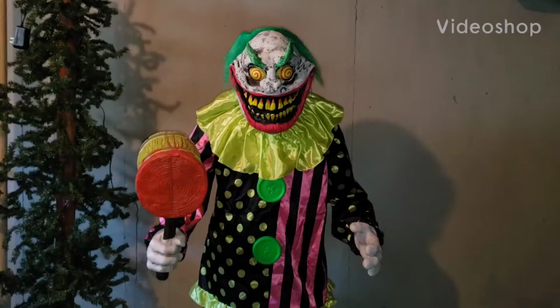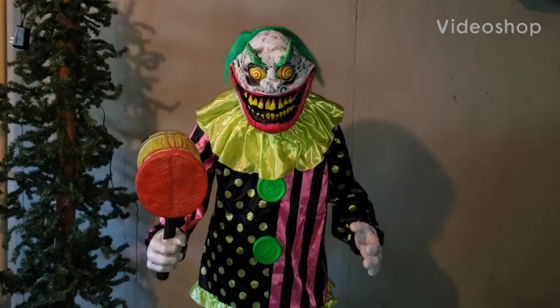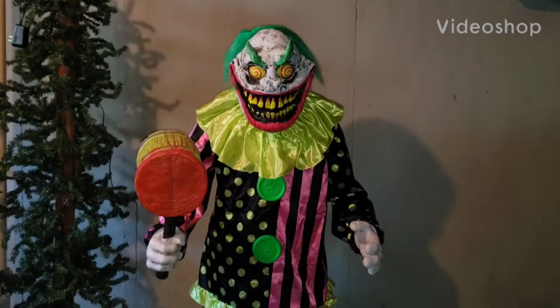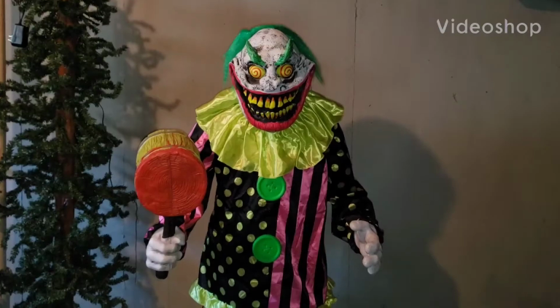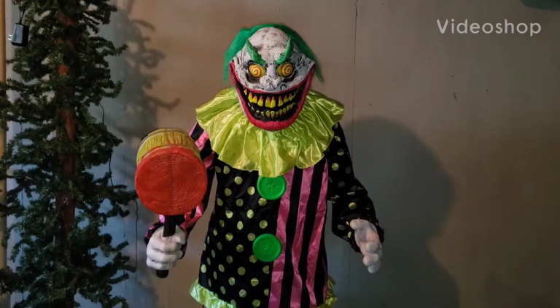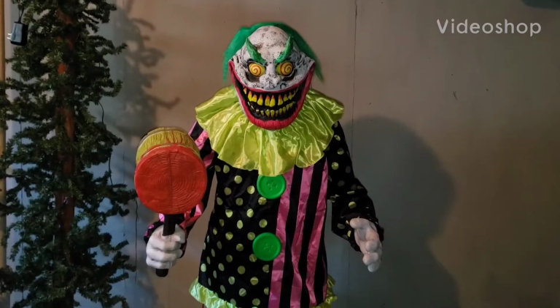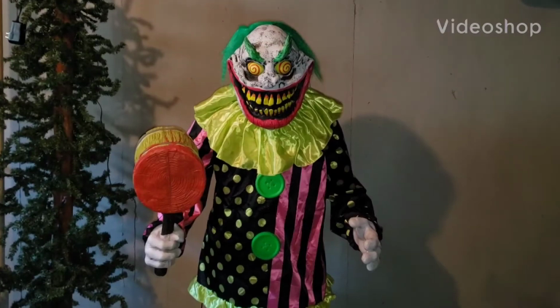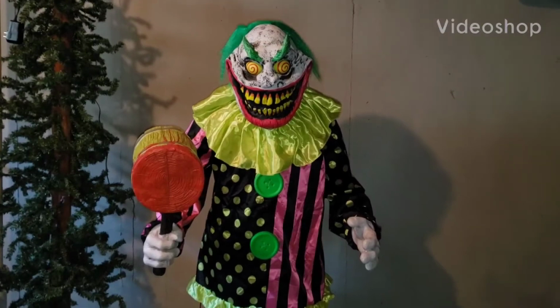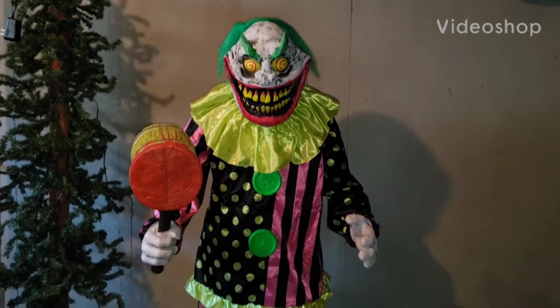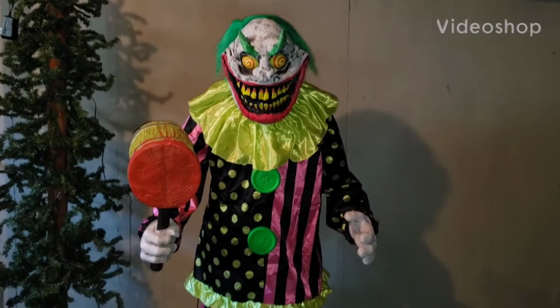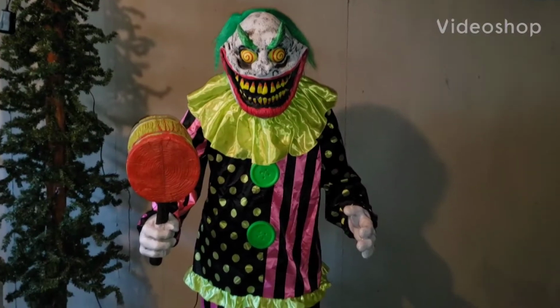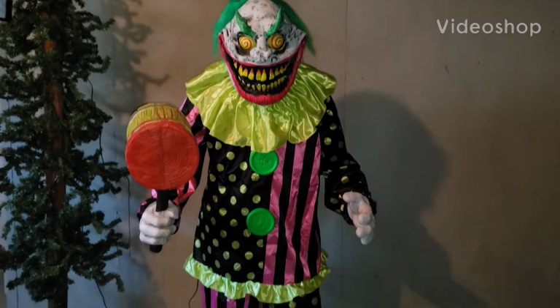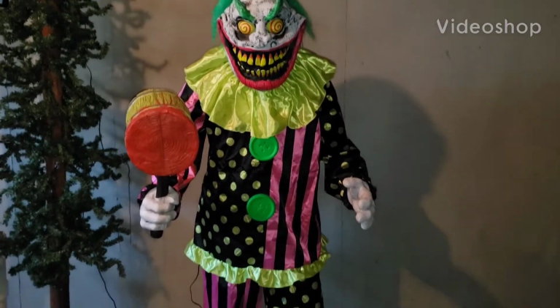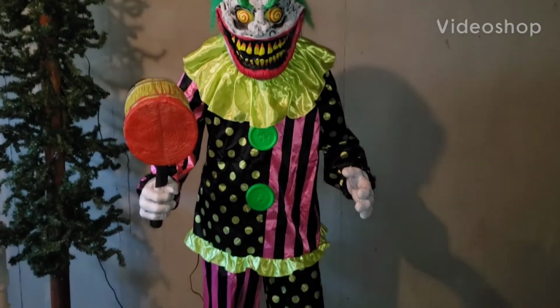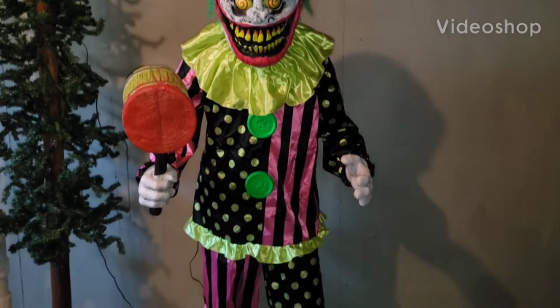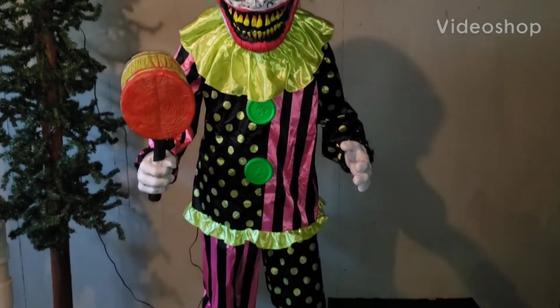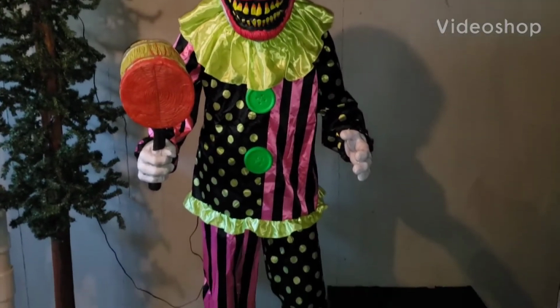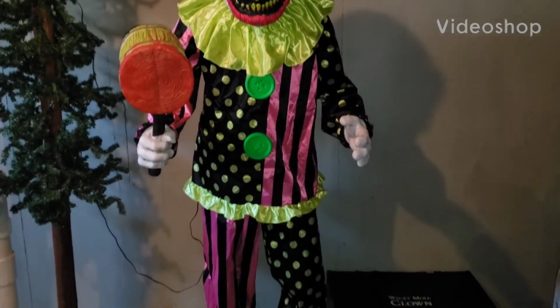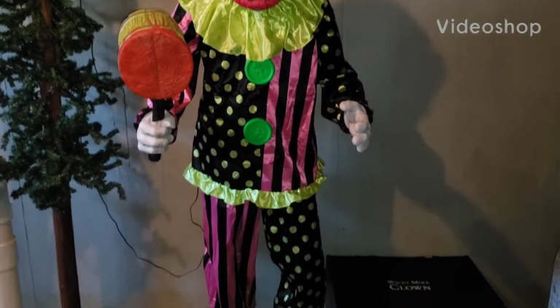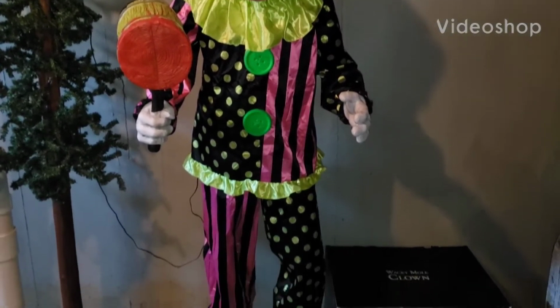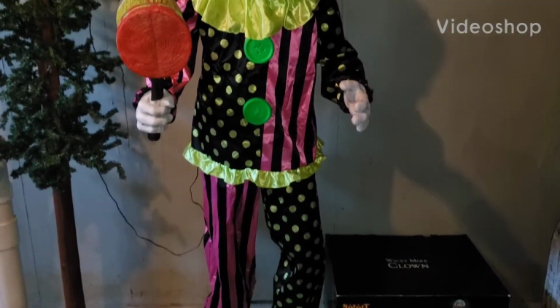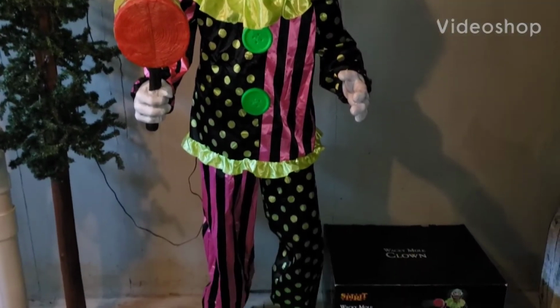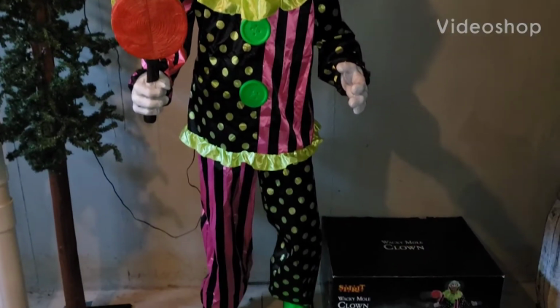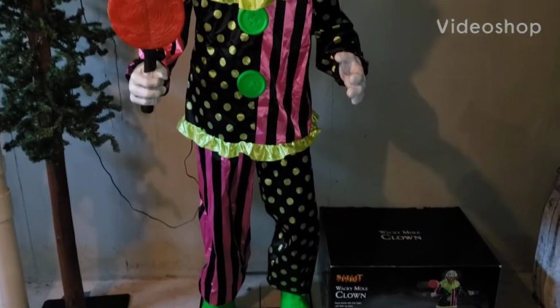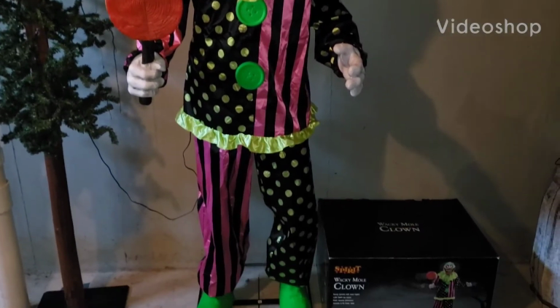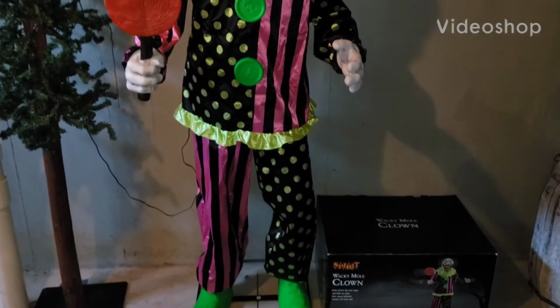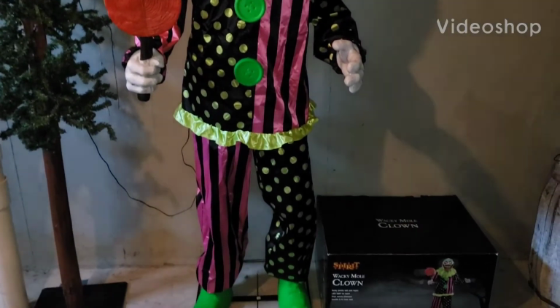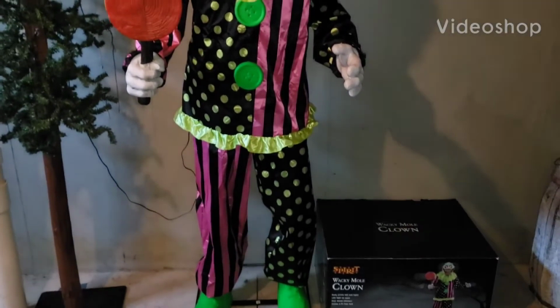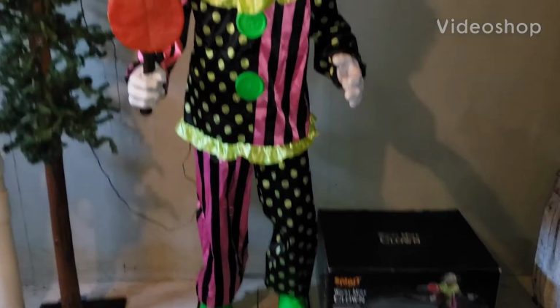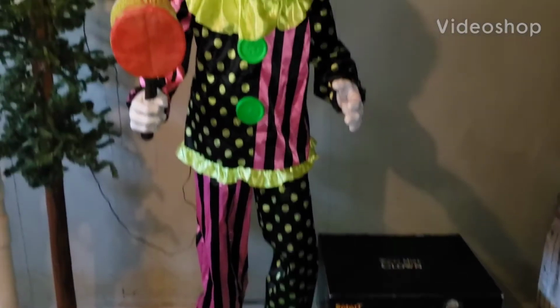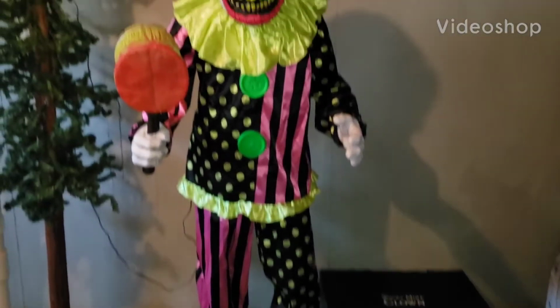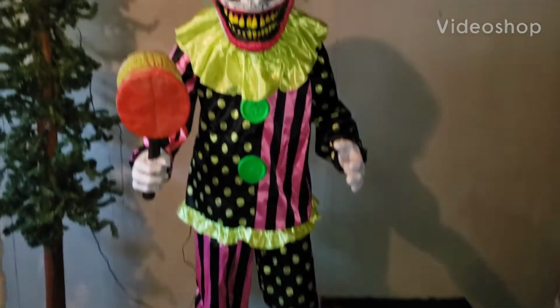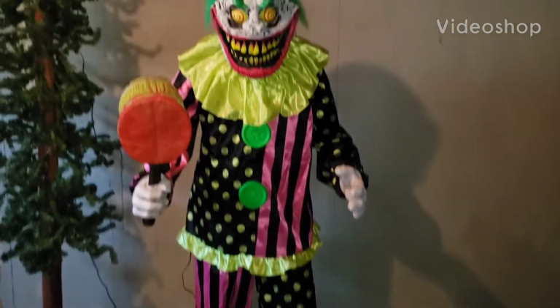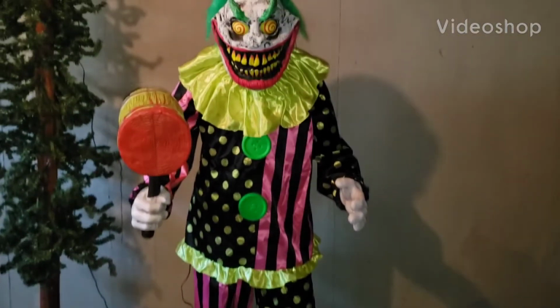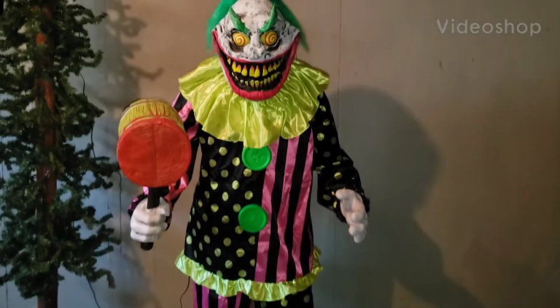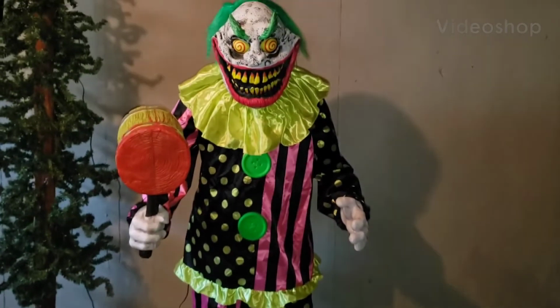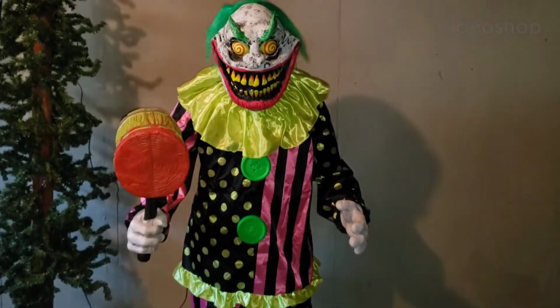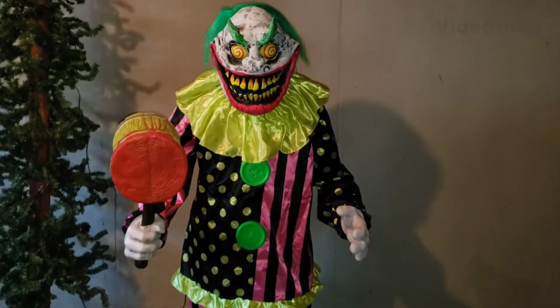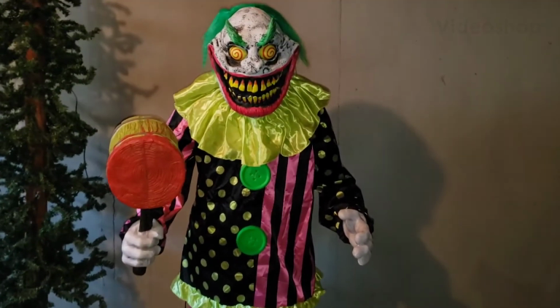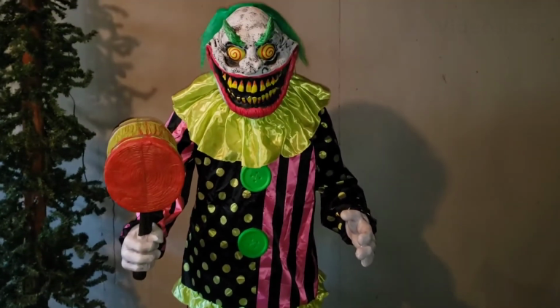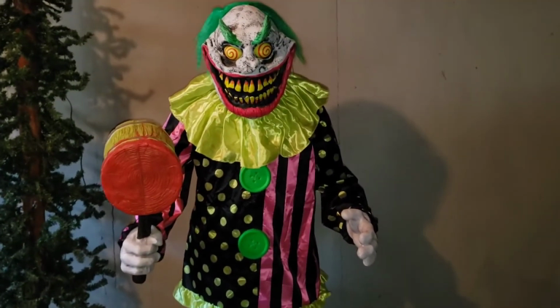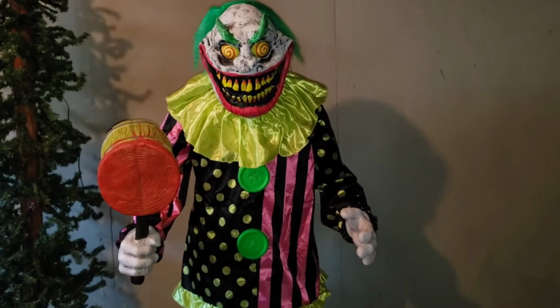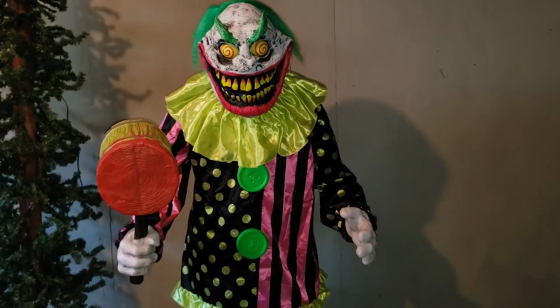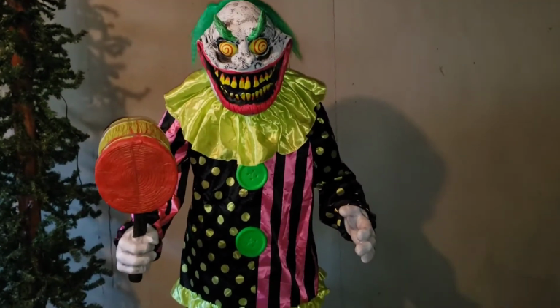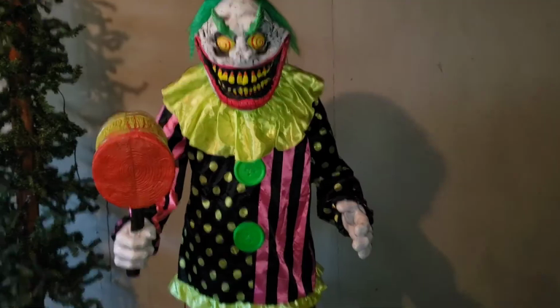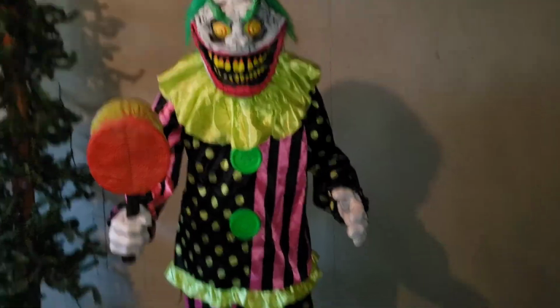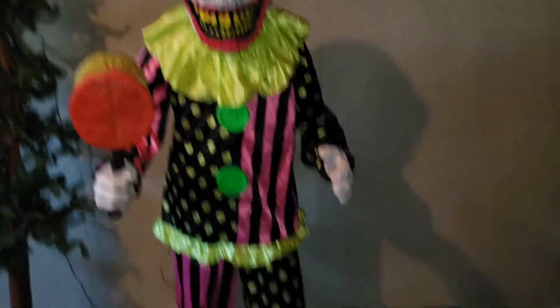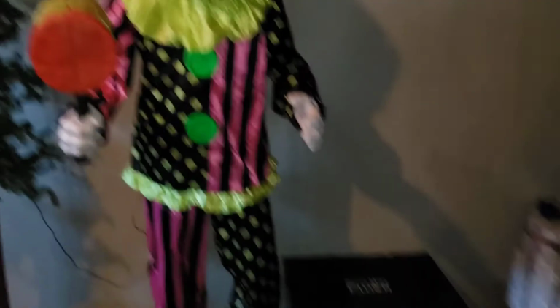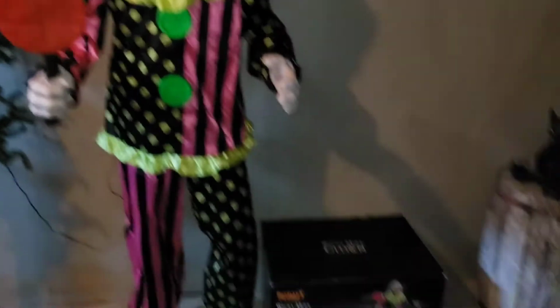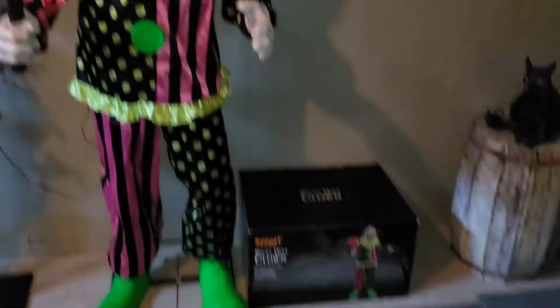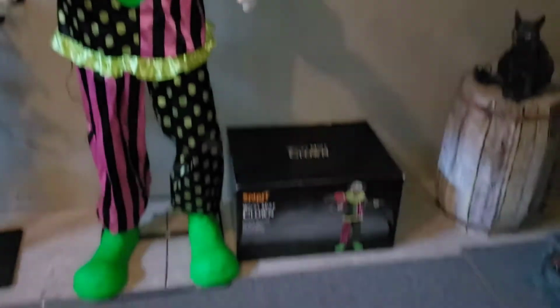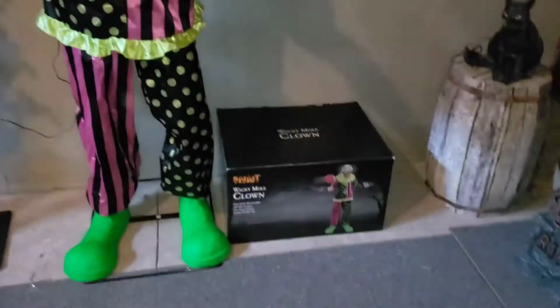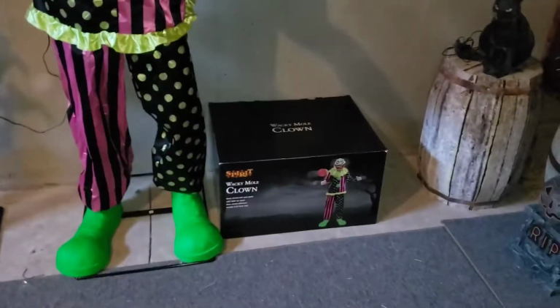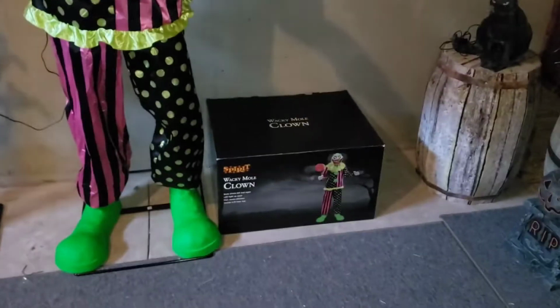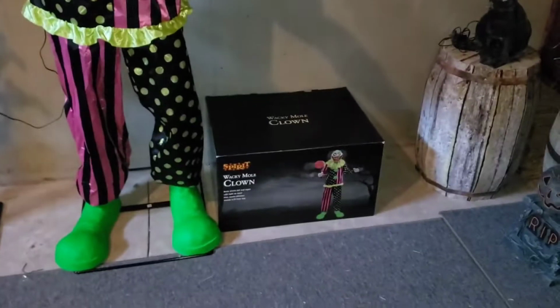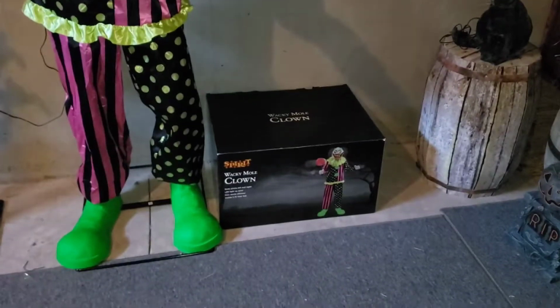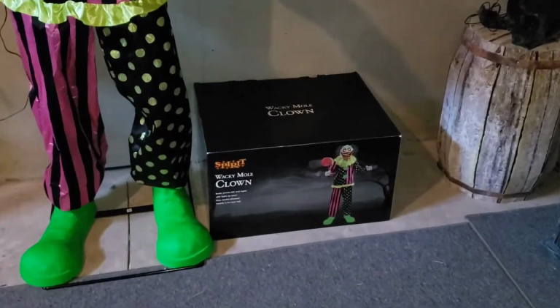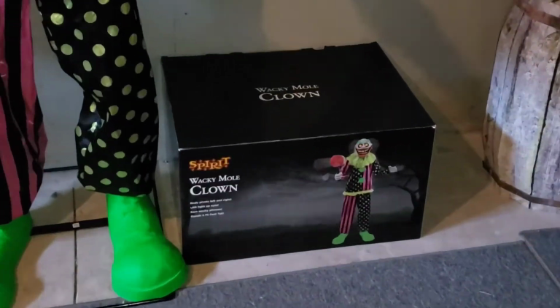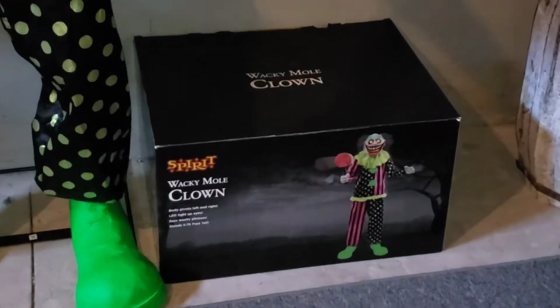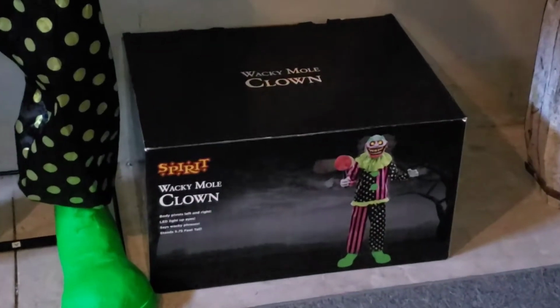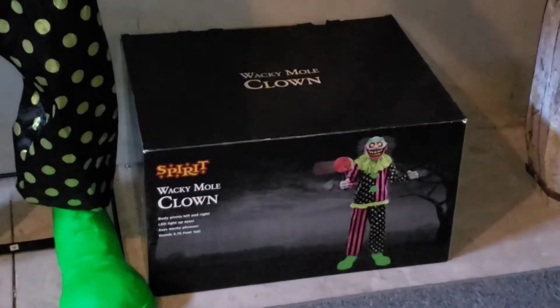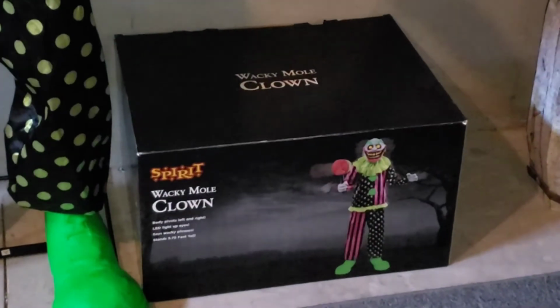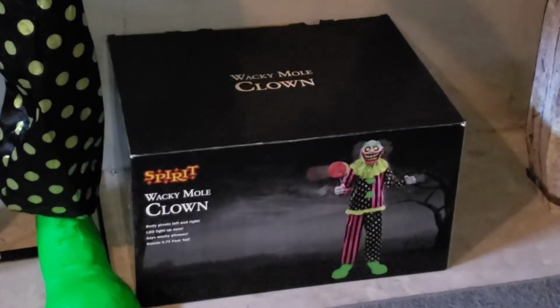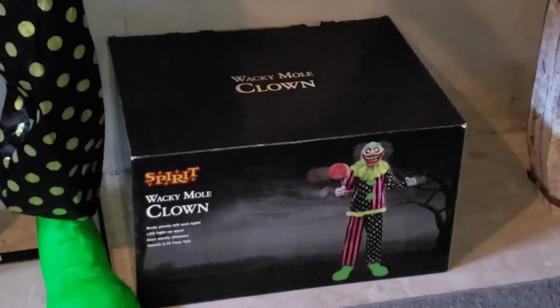Hey everybody, Propway1 here, and today we will be taking a look and interviewing the Spirit Halloween 2021 Wacky Mole Clown.